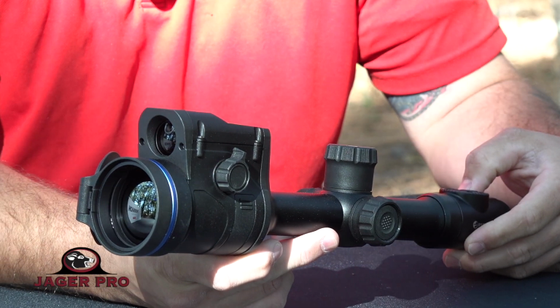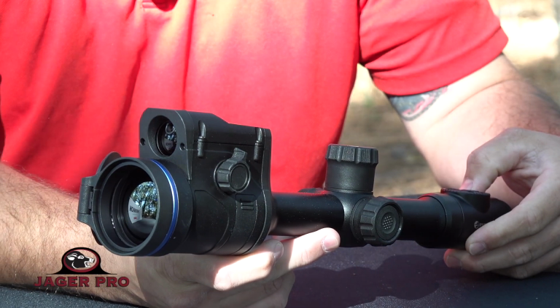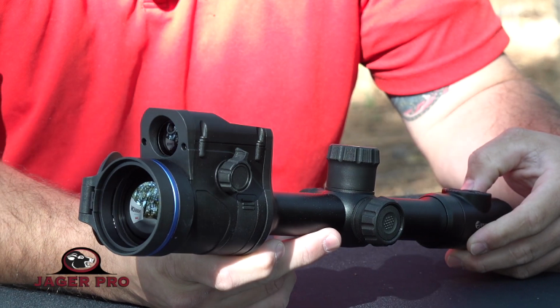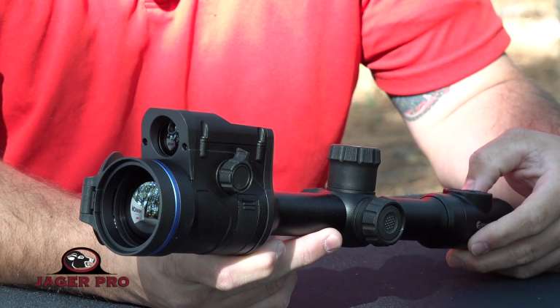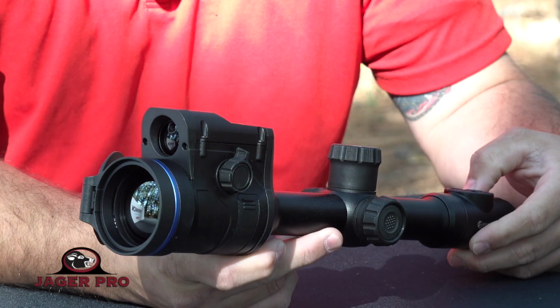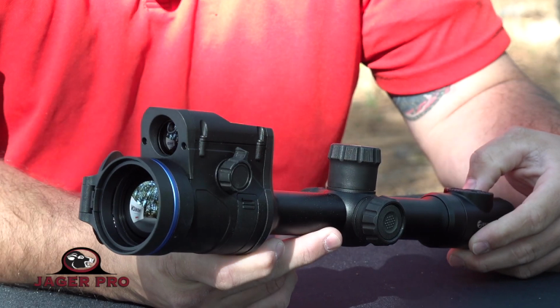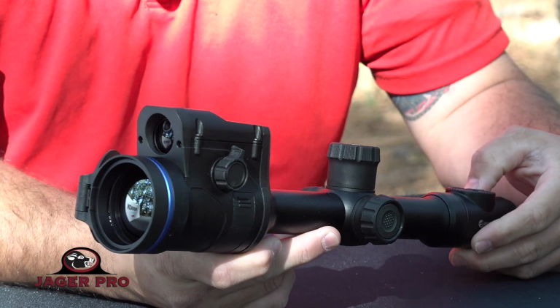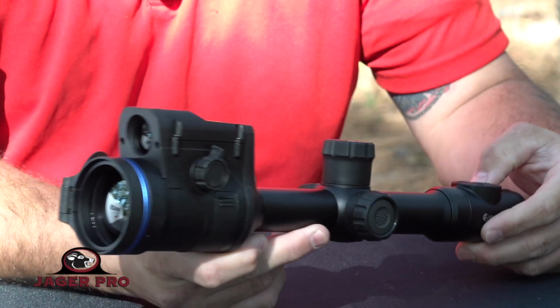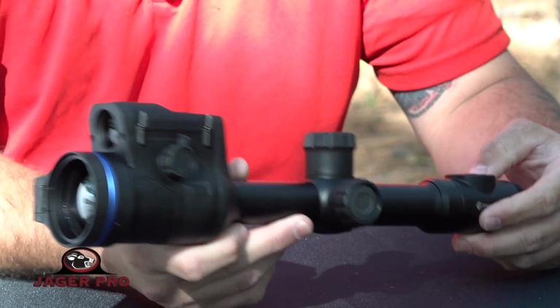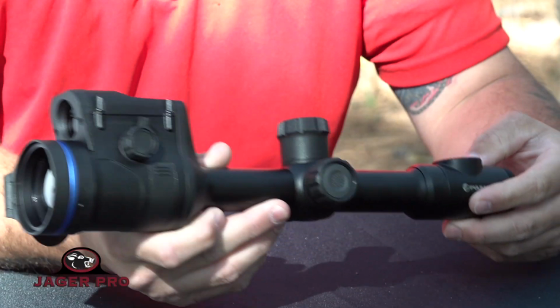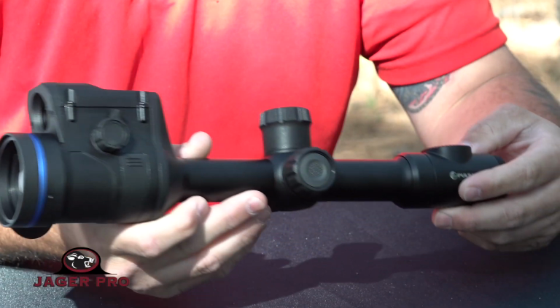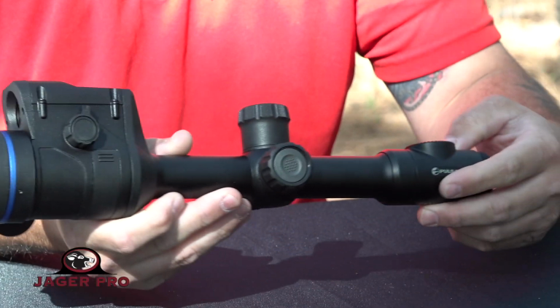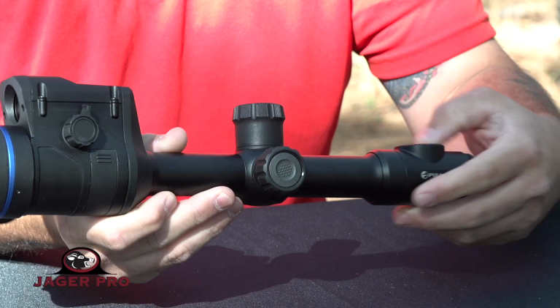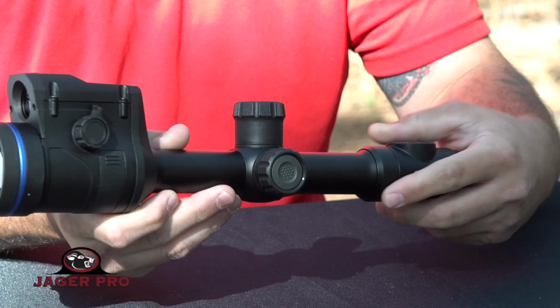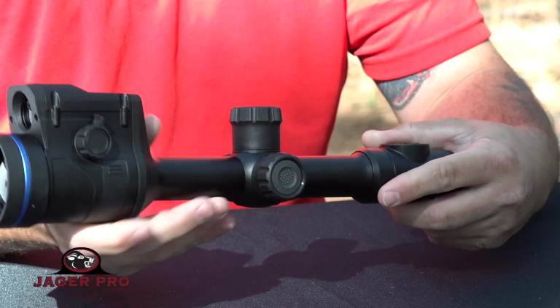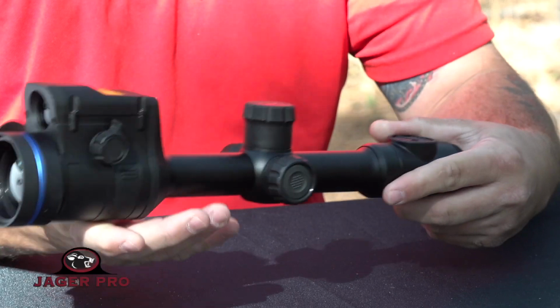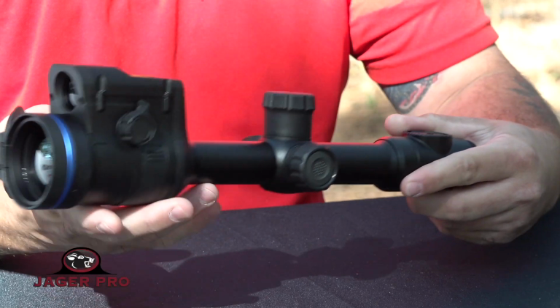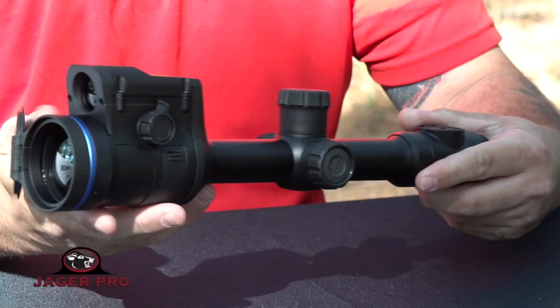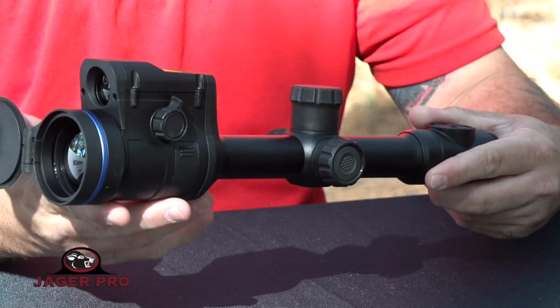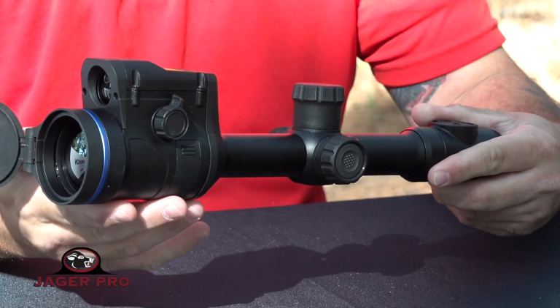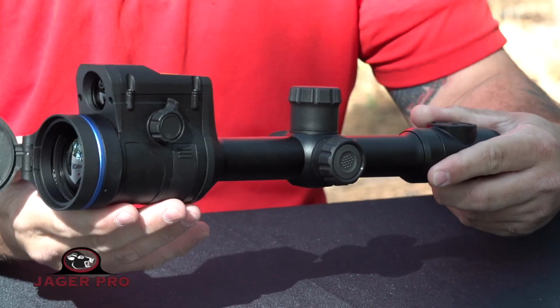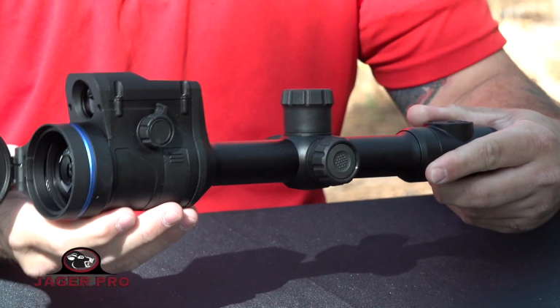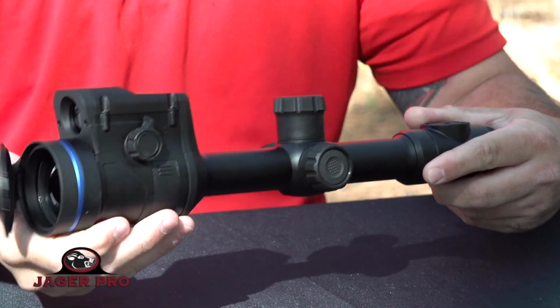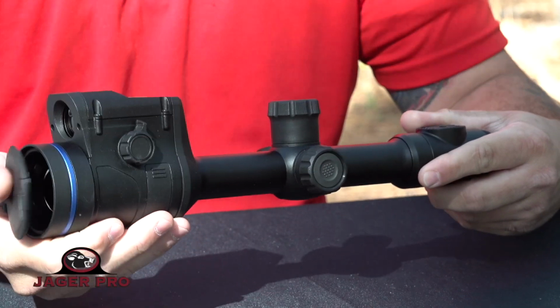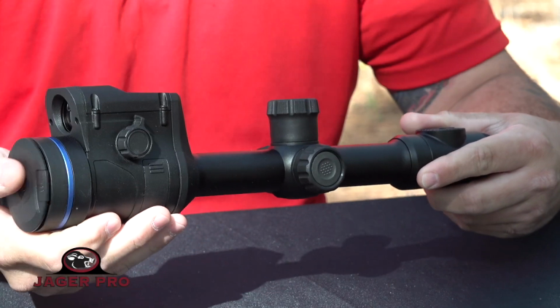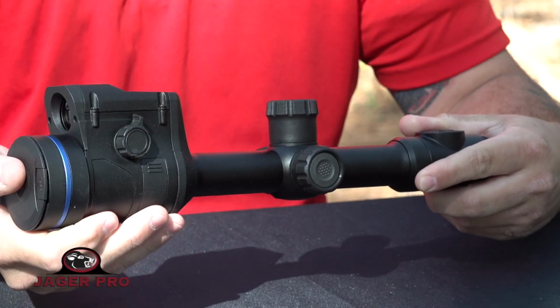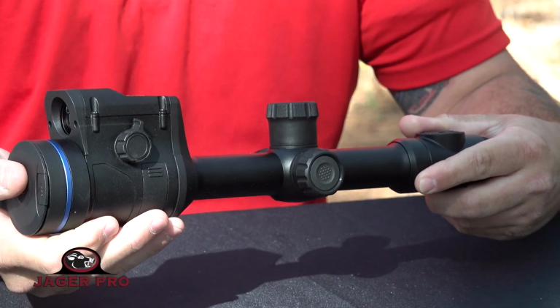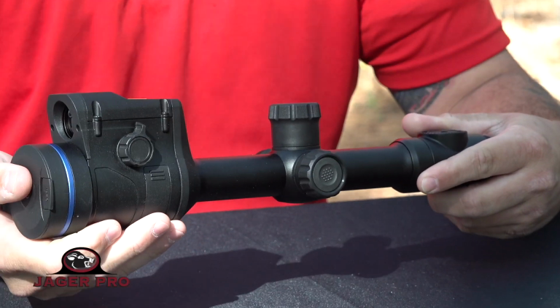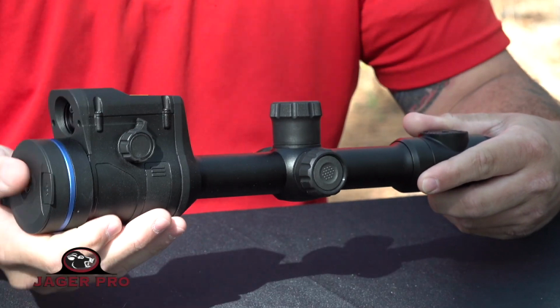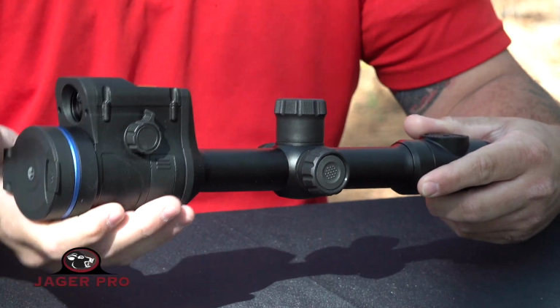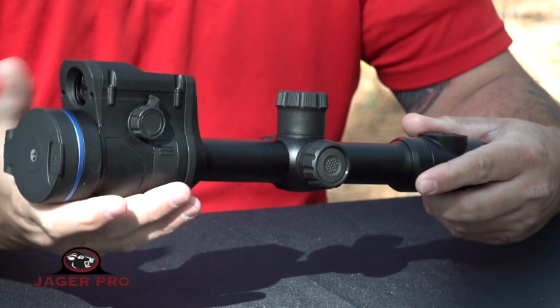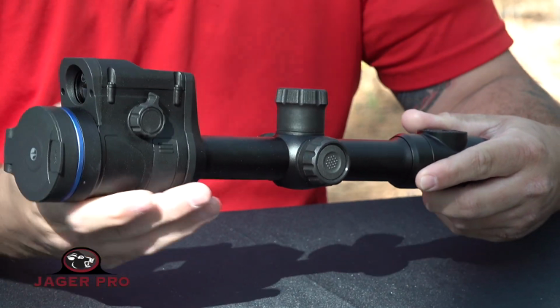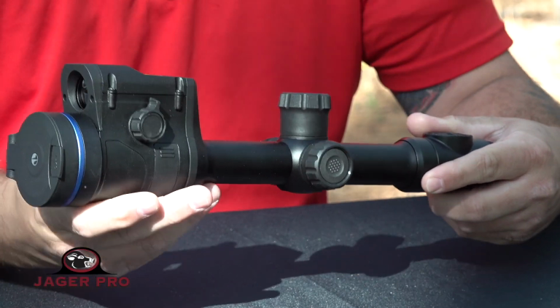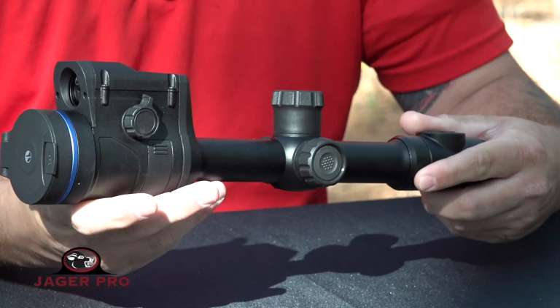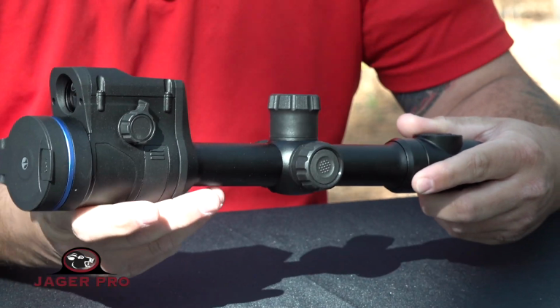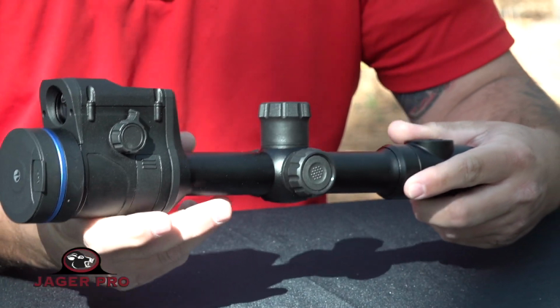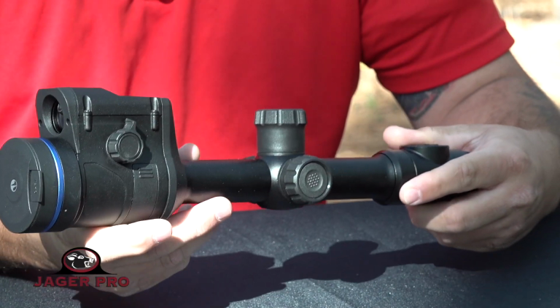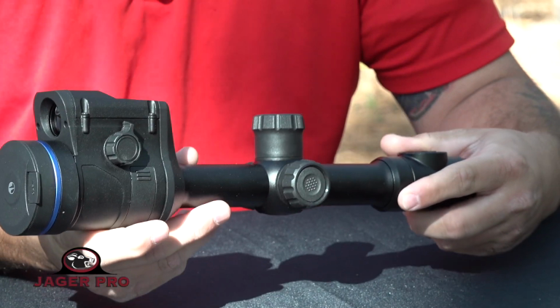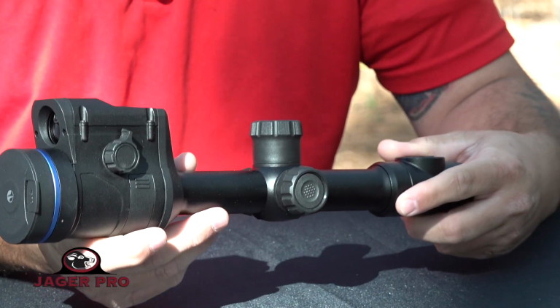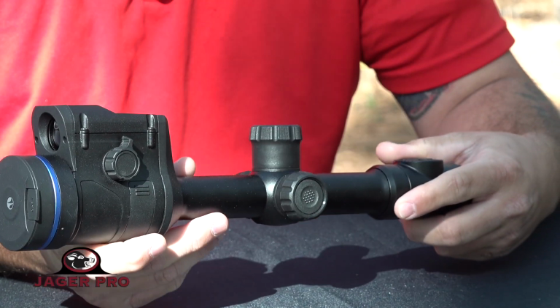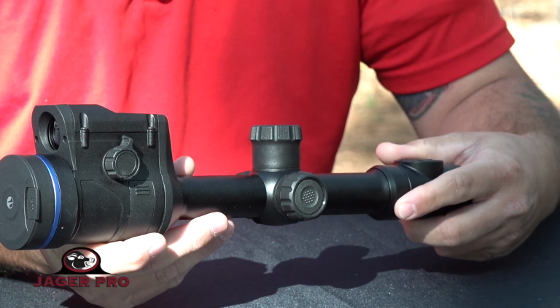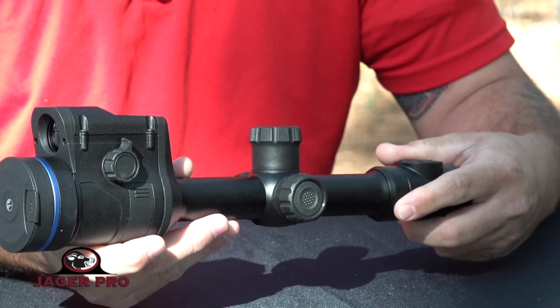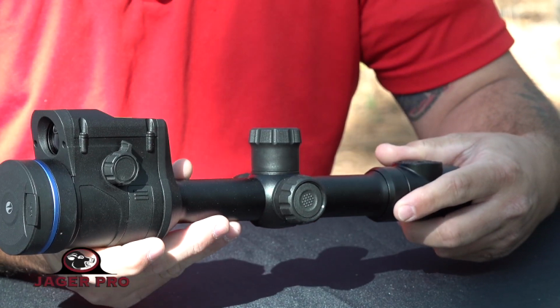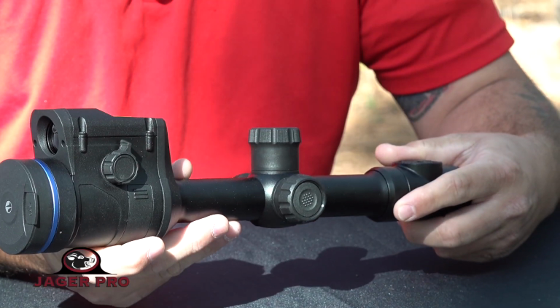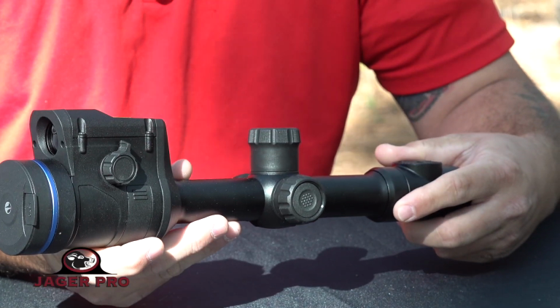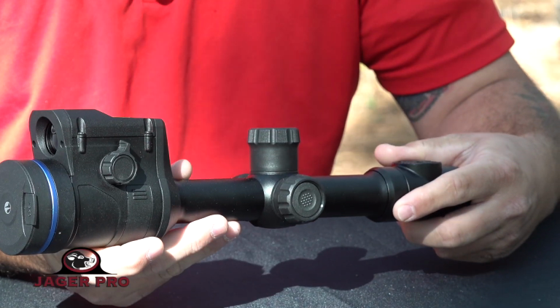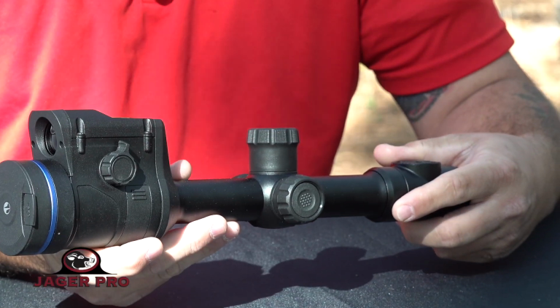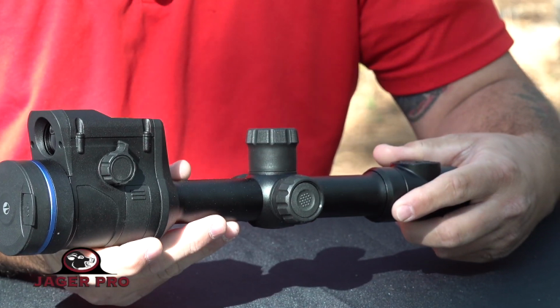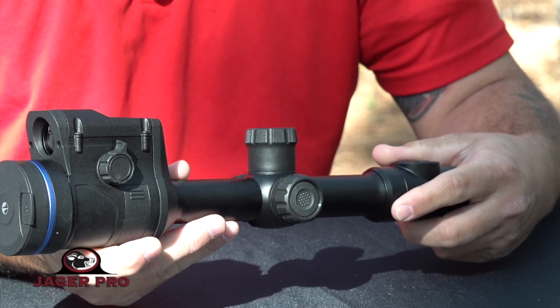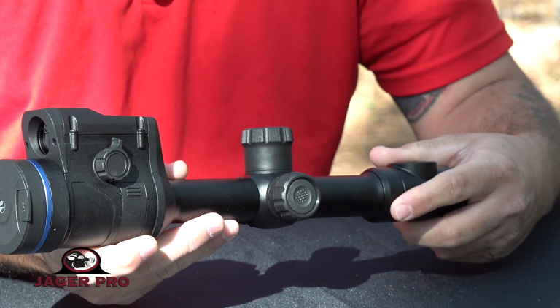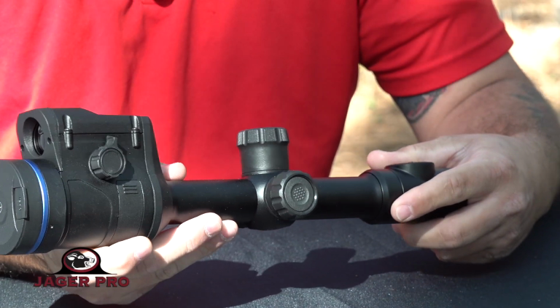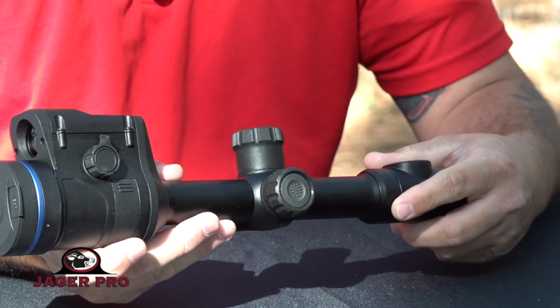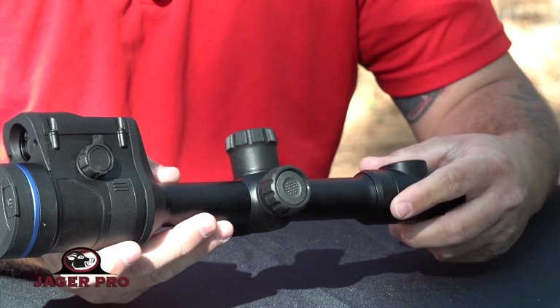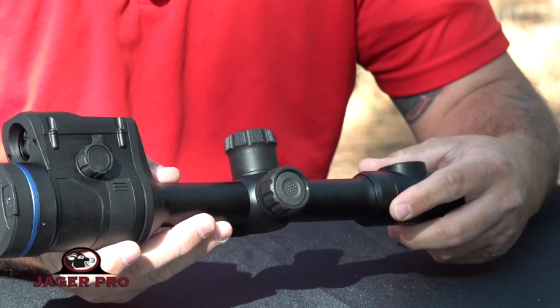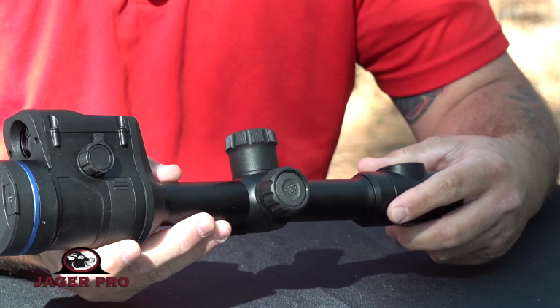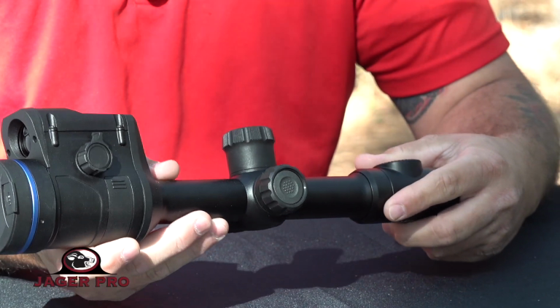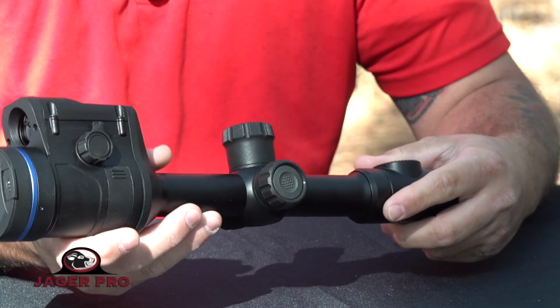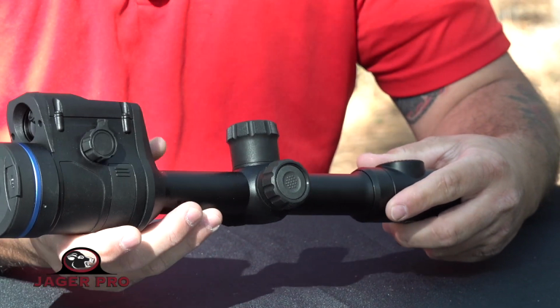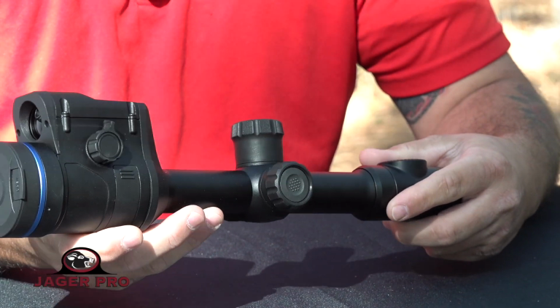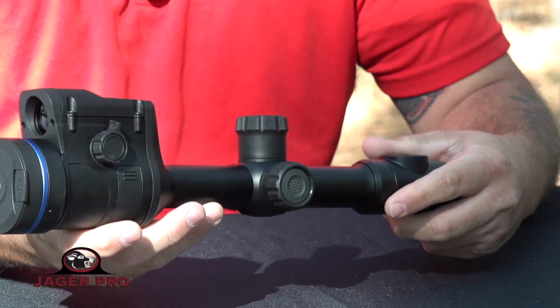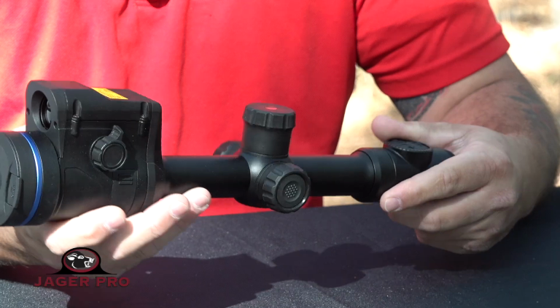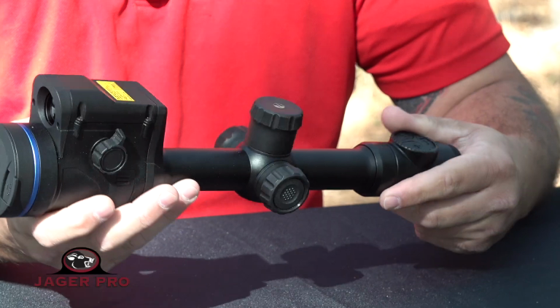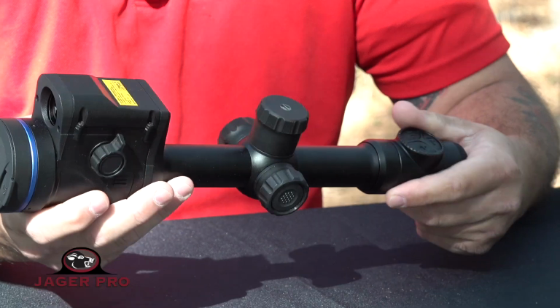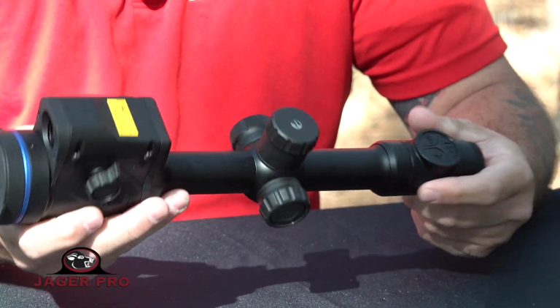This scope is also high impact resistant and can be used with high caliber hunting rifles, as well as smooth bore and pneumatic weapons.